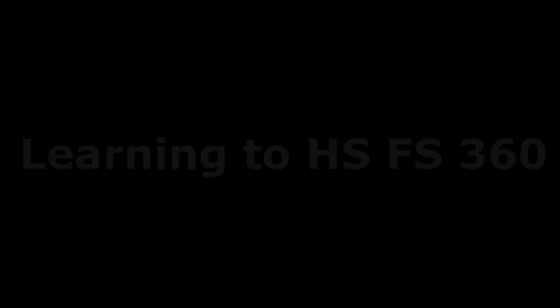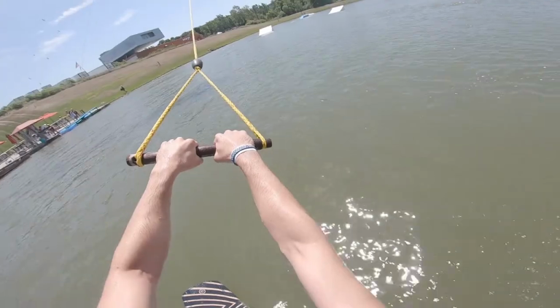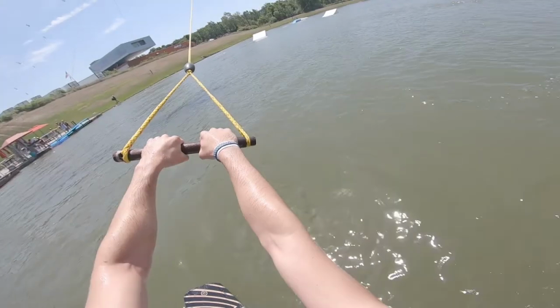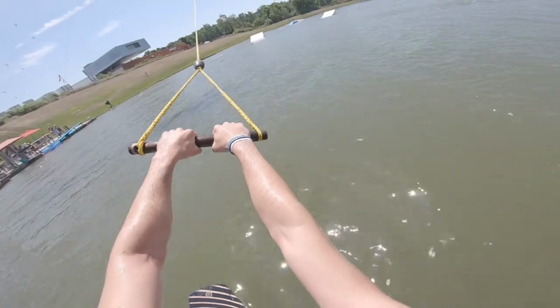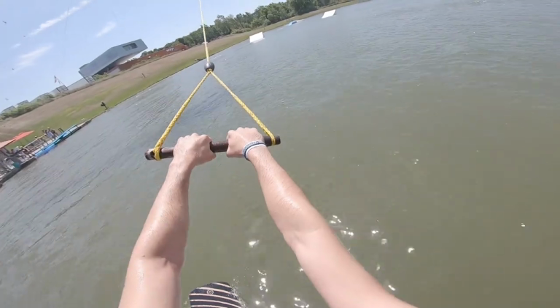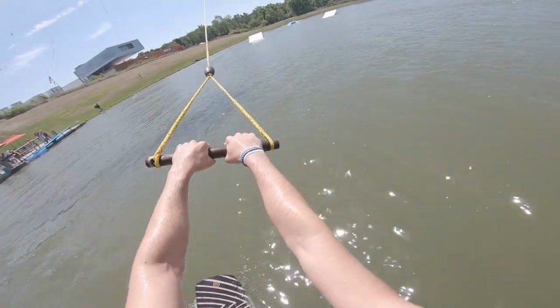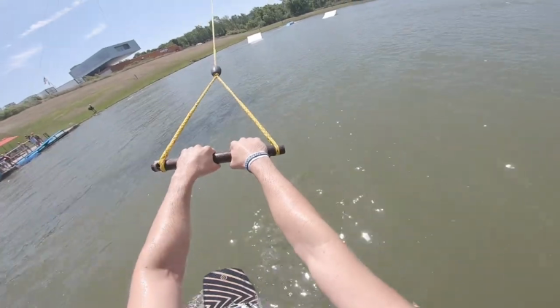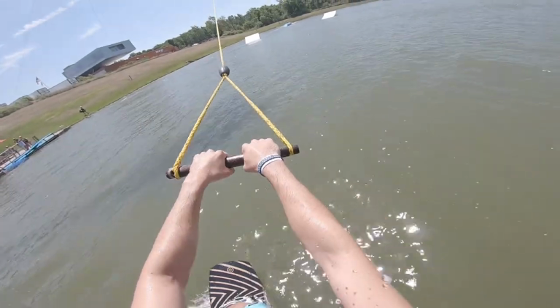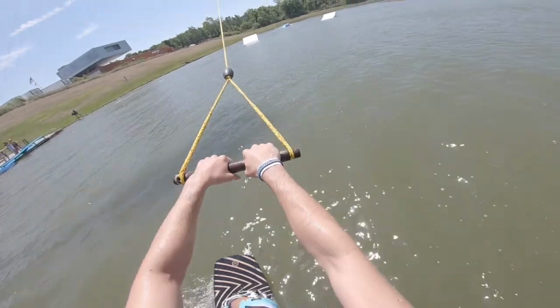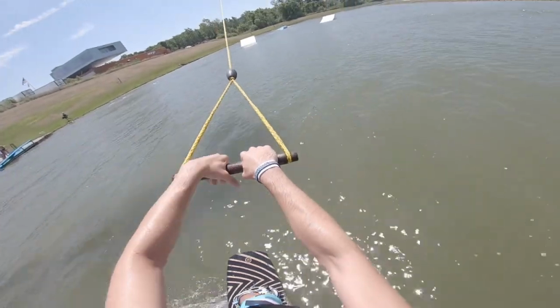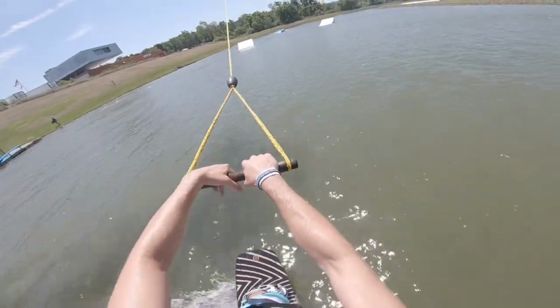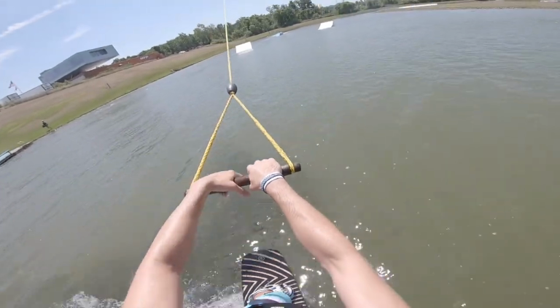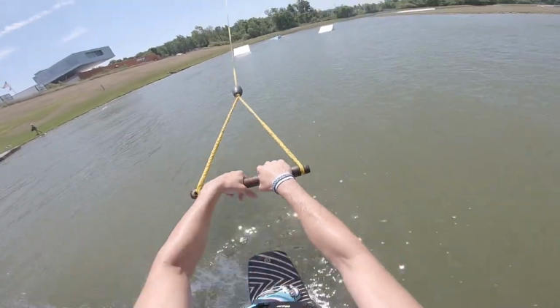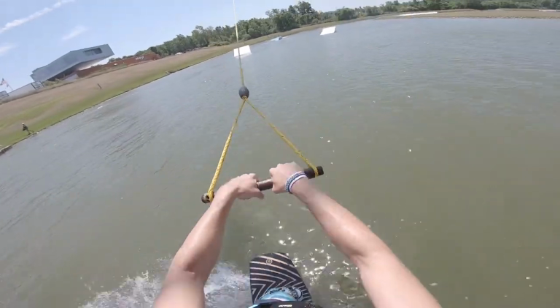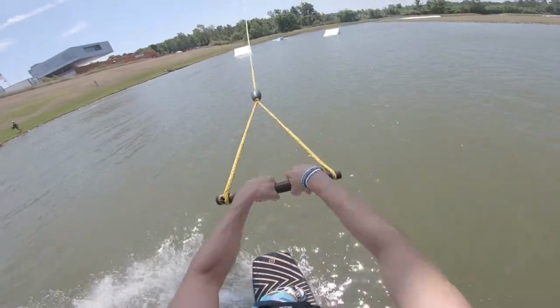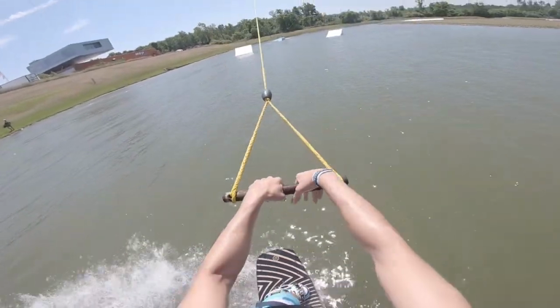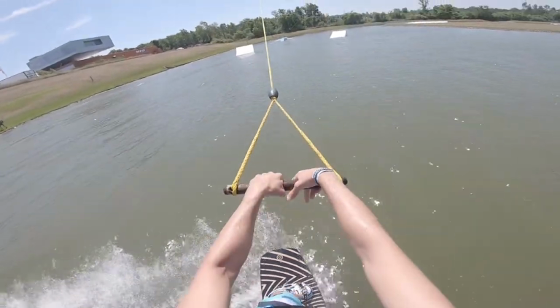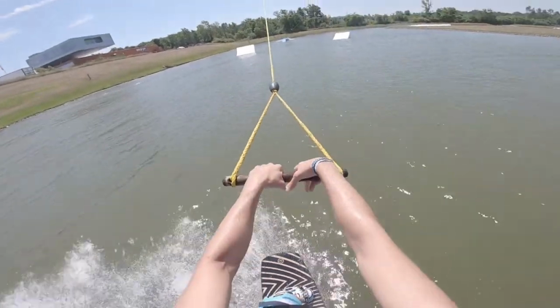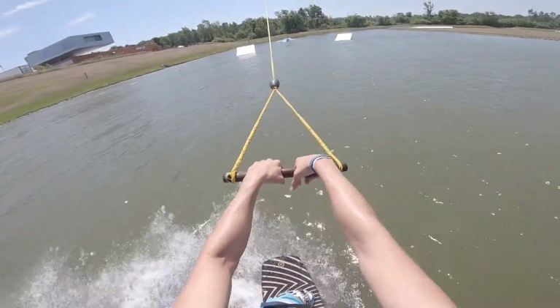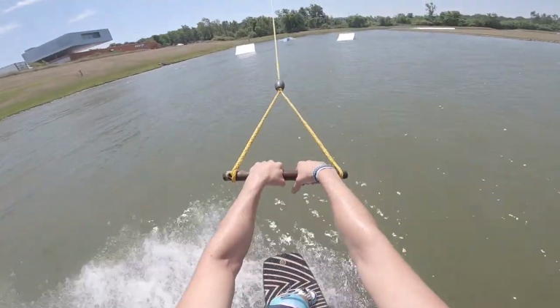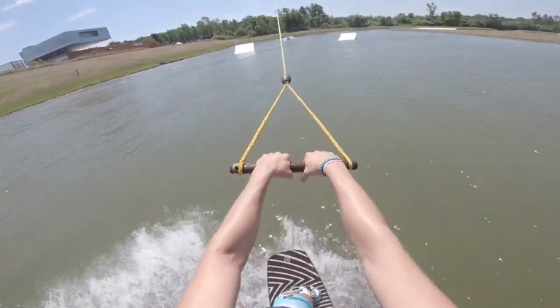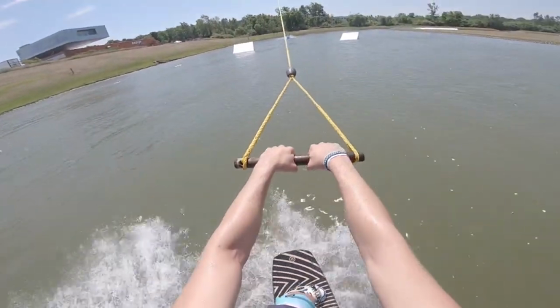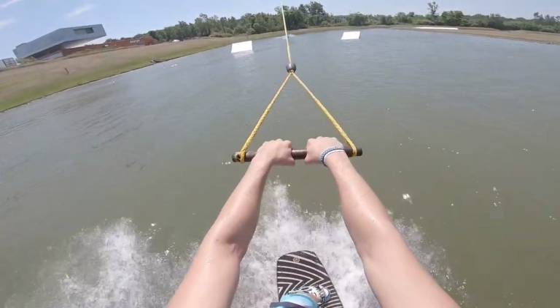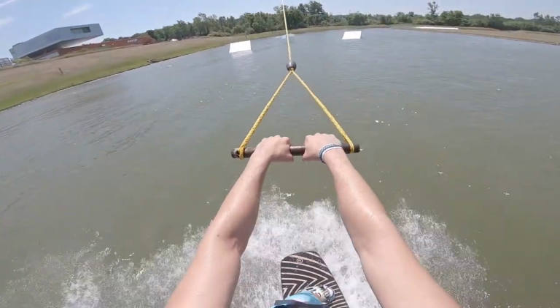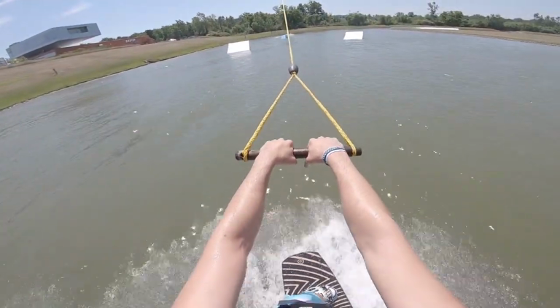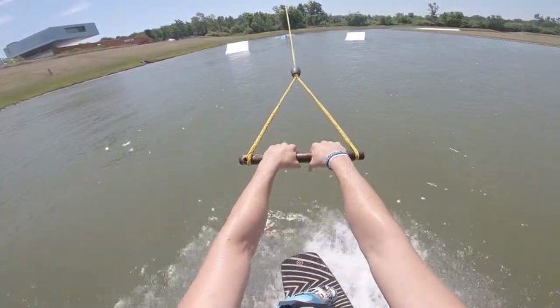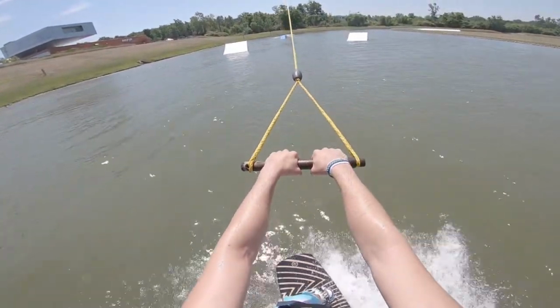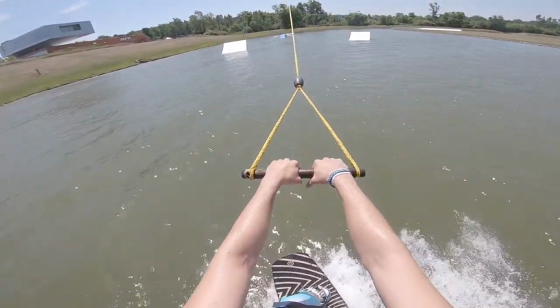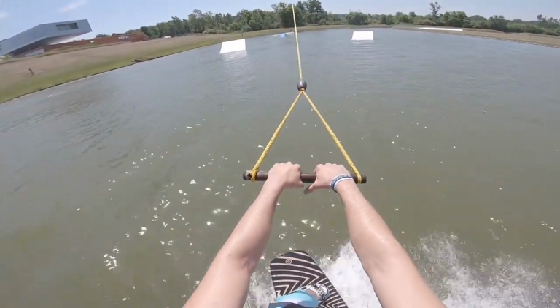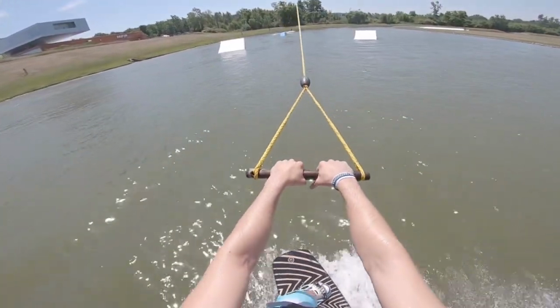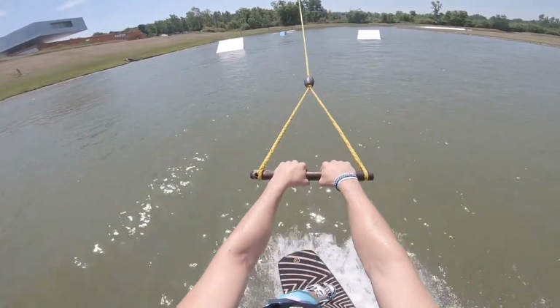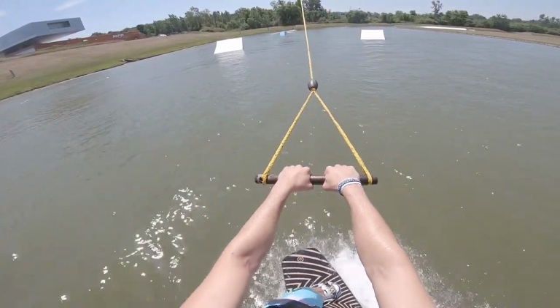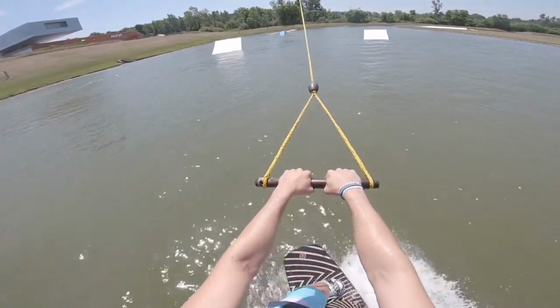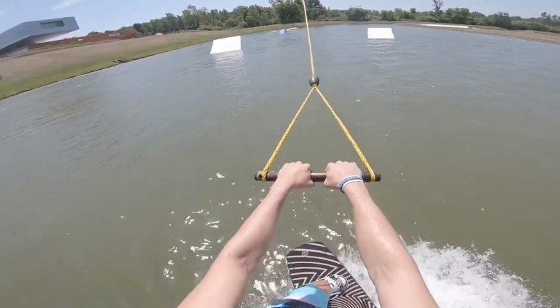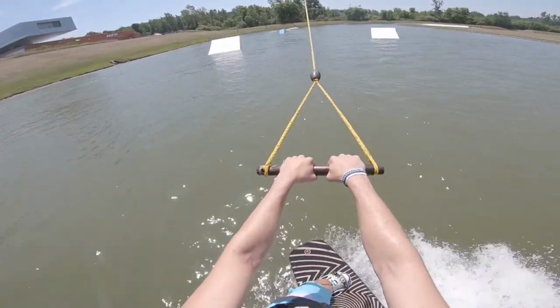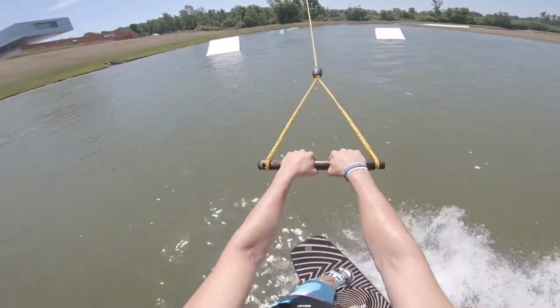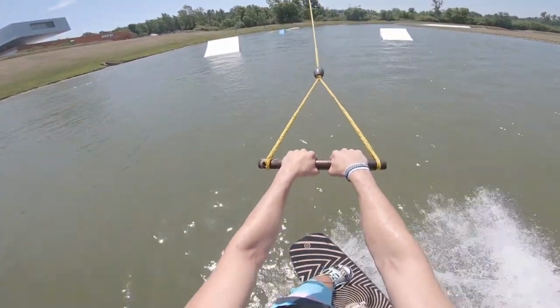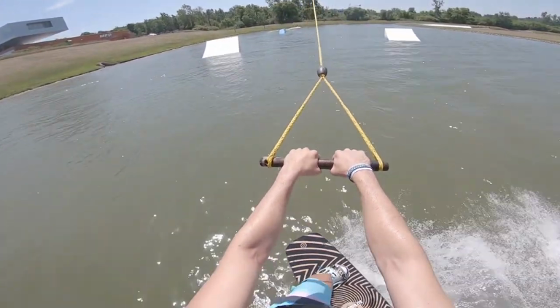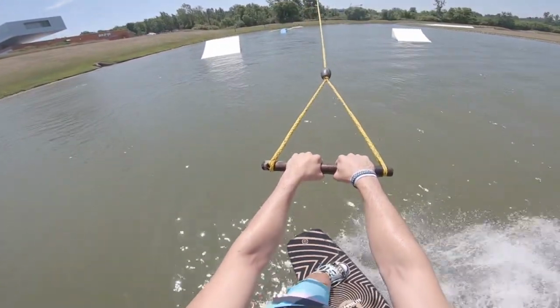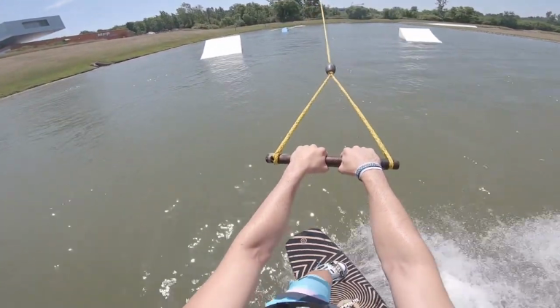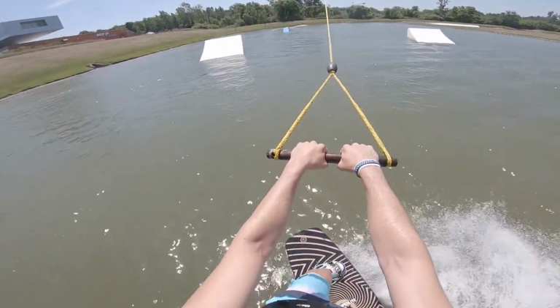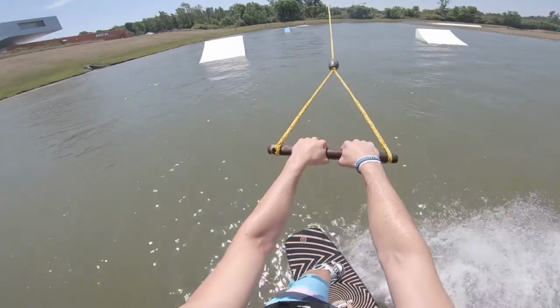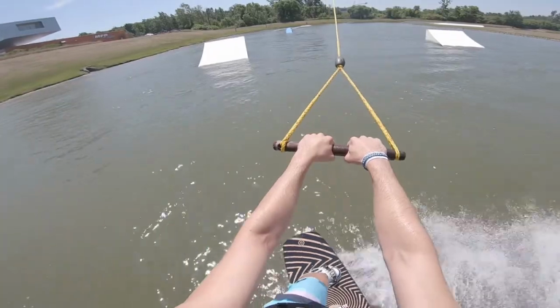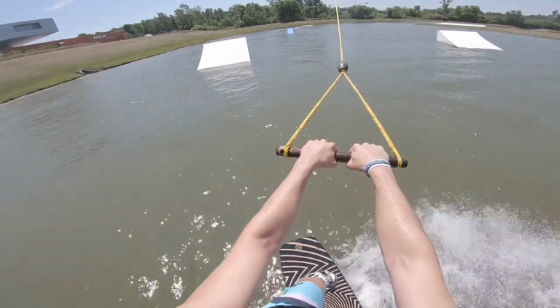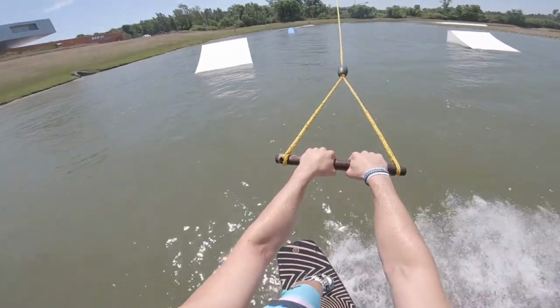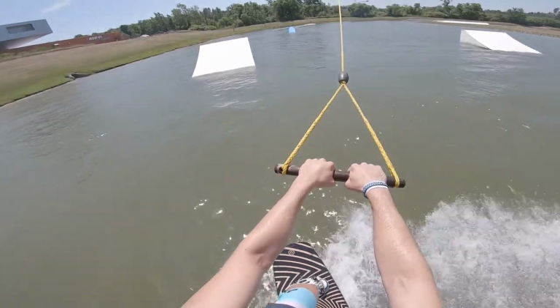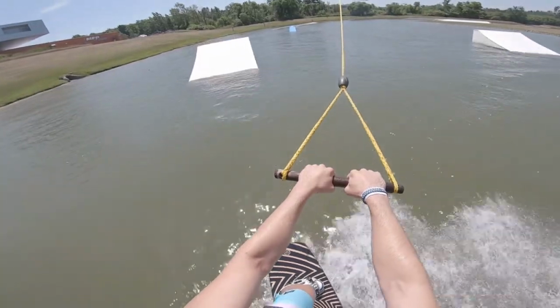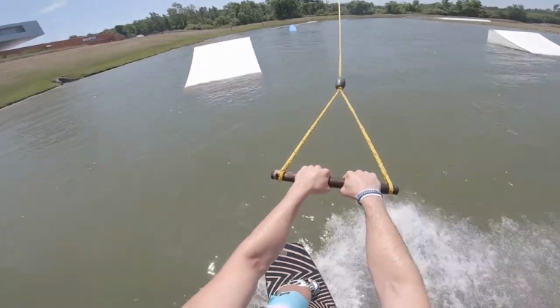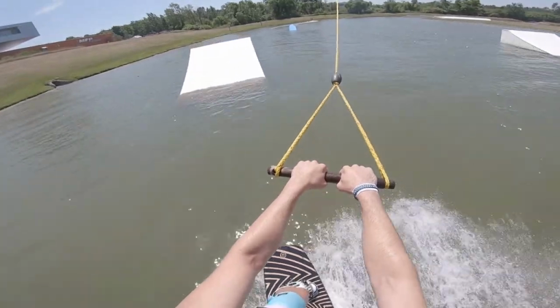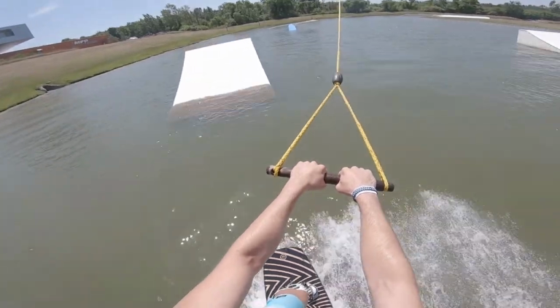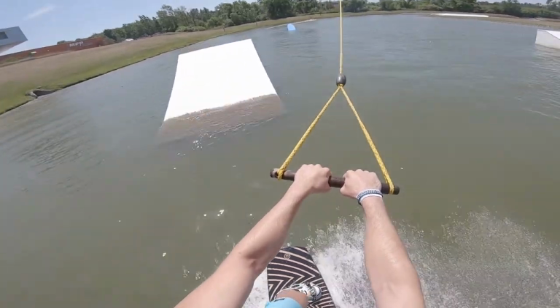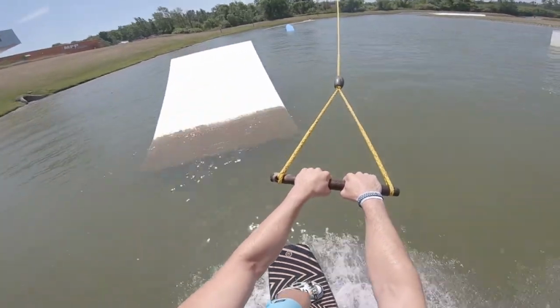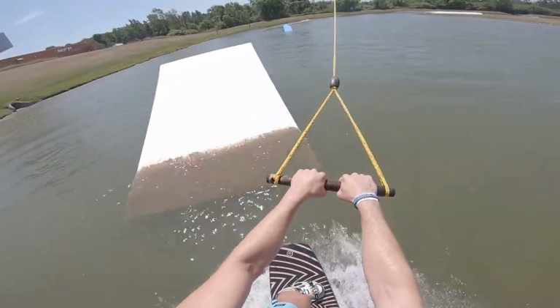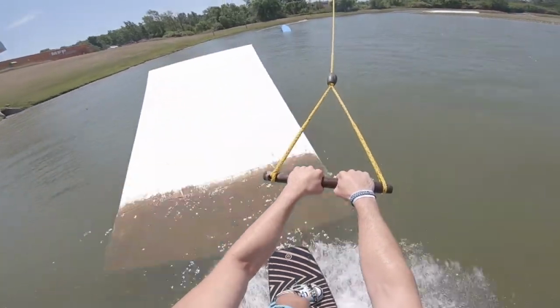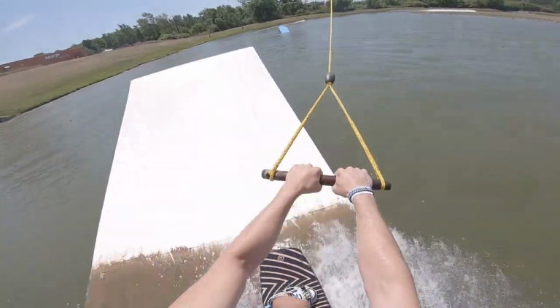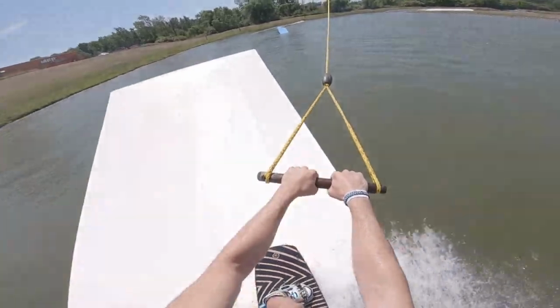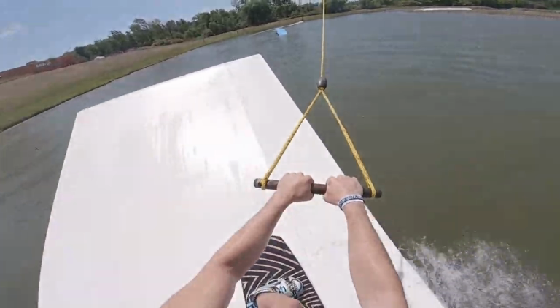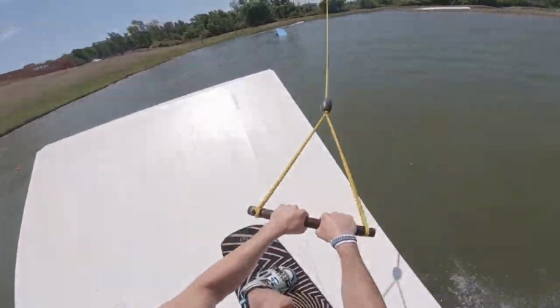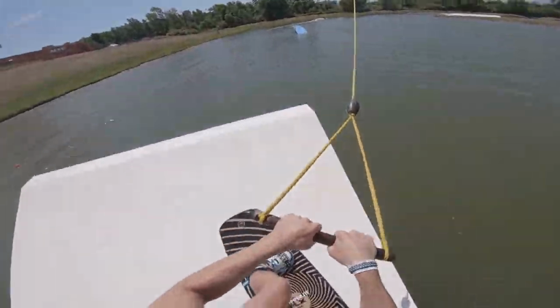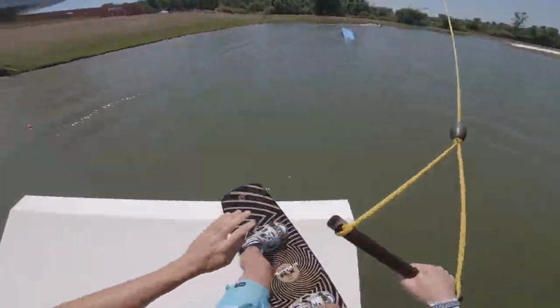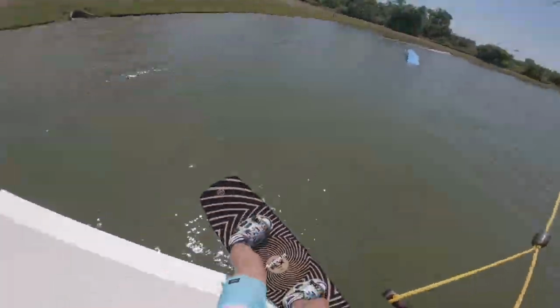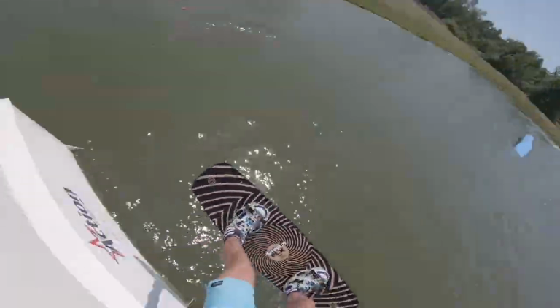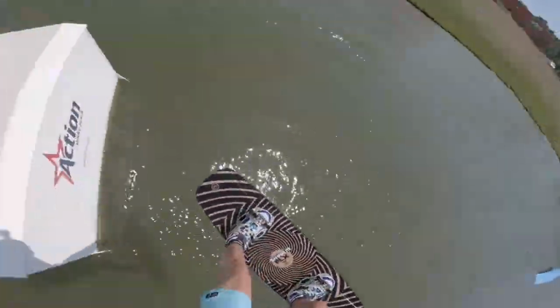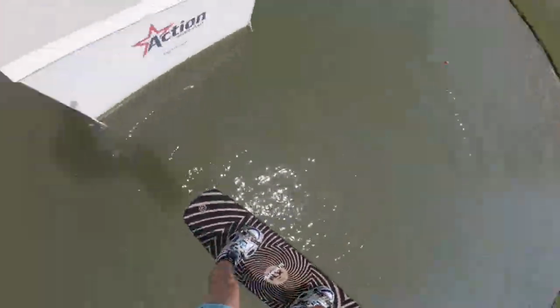What's up guys, it's Jack from Diamond Wake, and today I'll be taking you through my process of learning to do a heelside frontside 360.